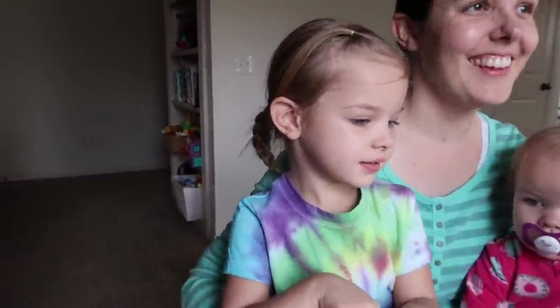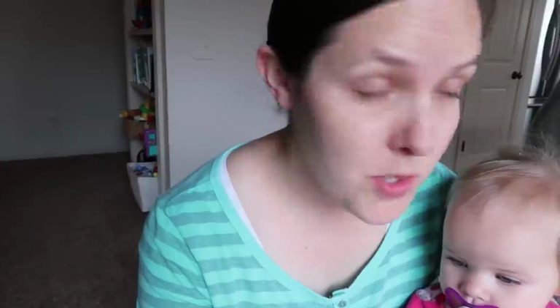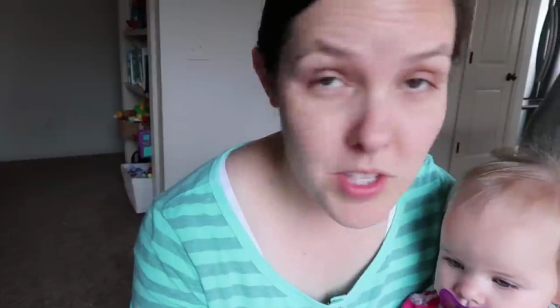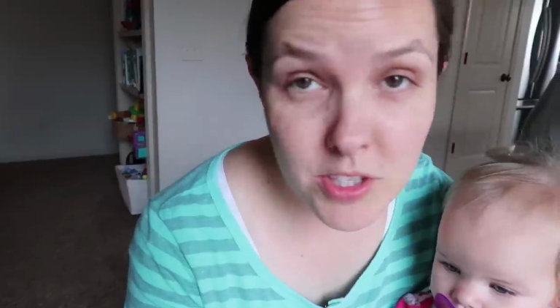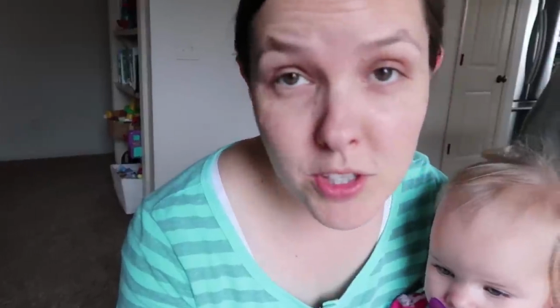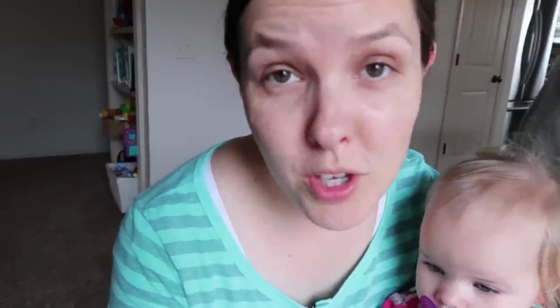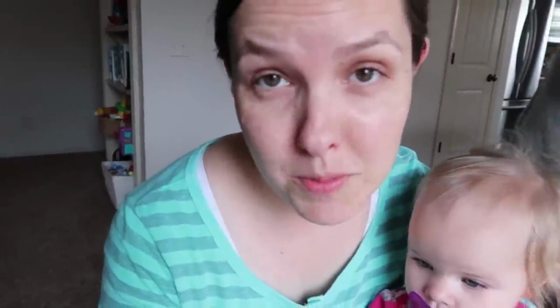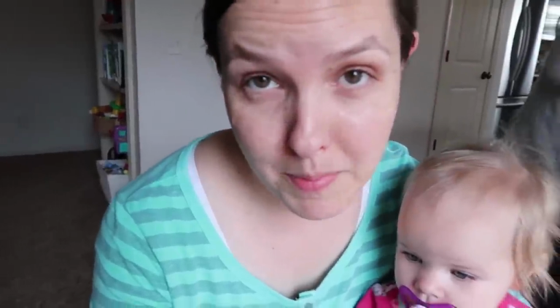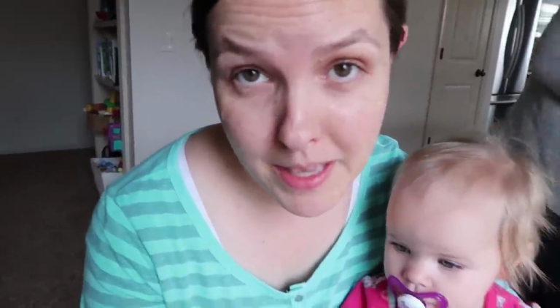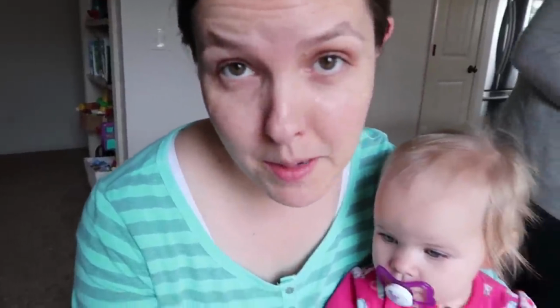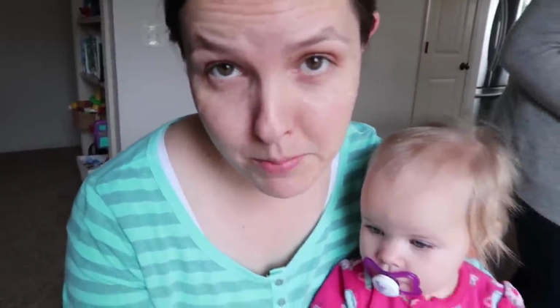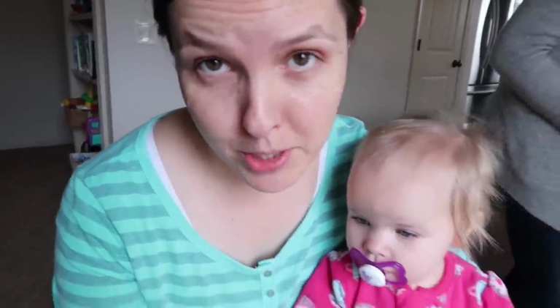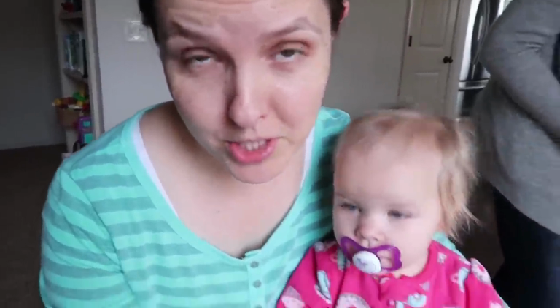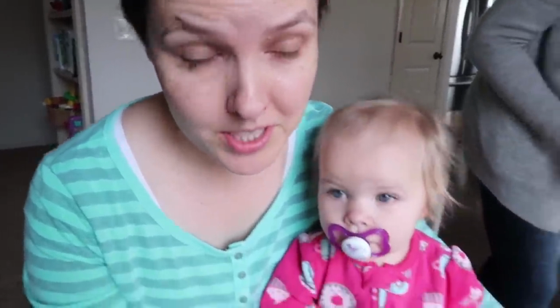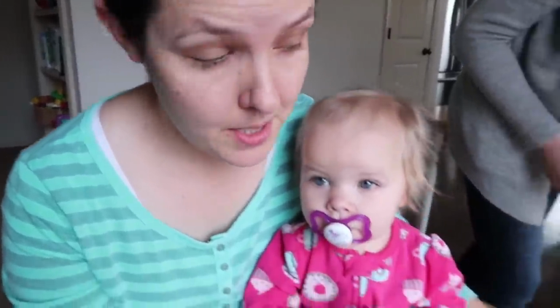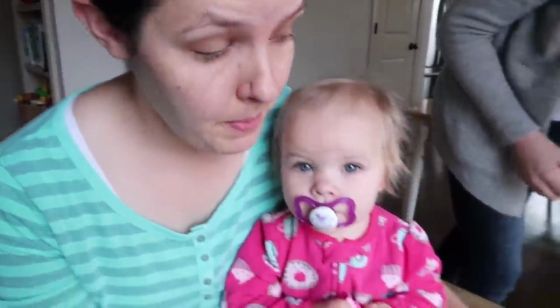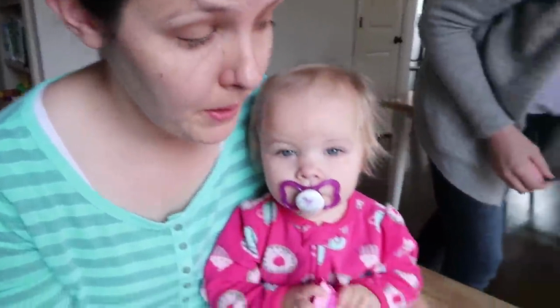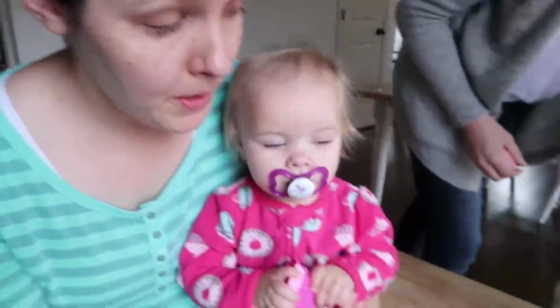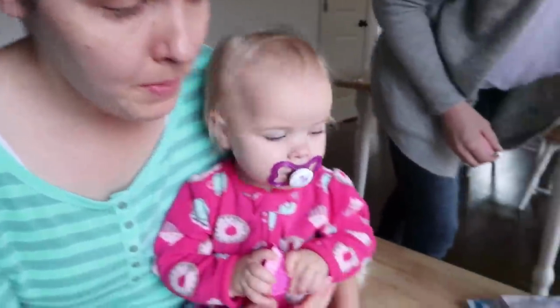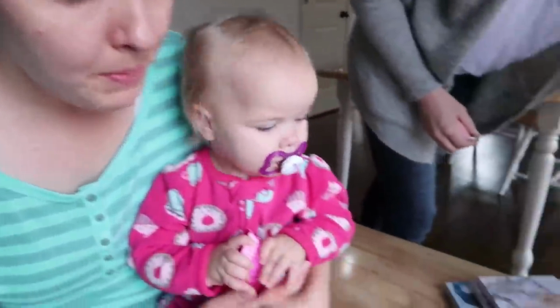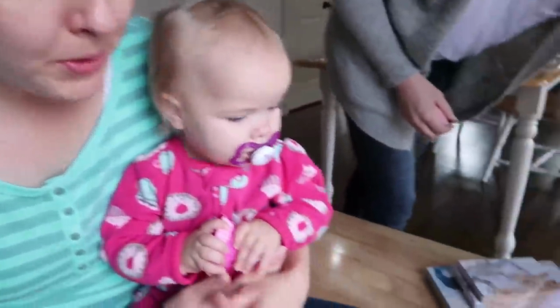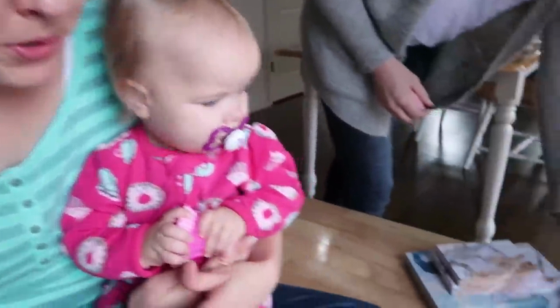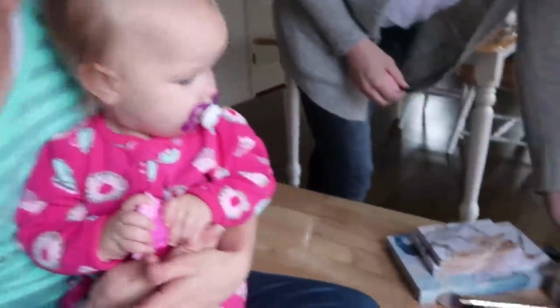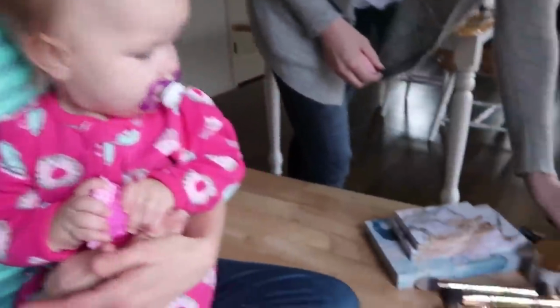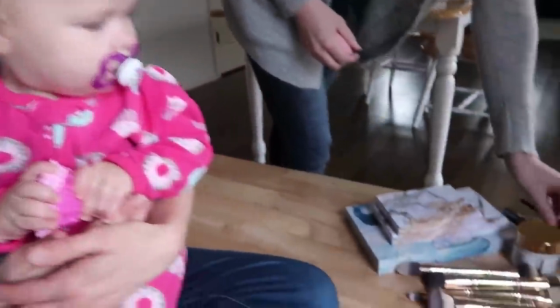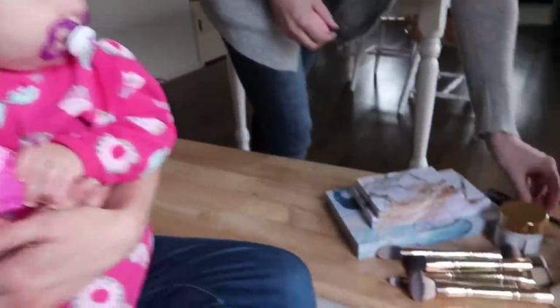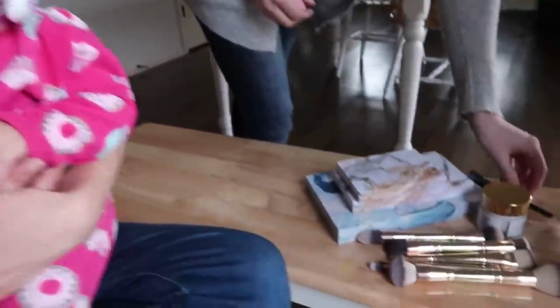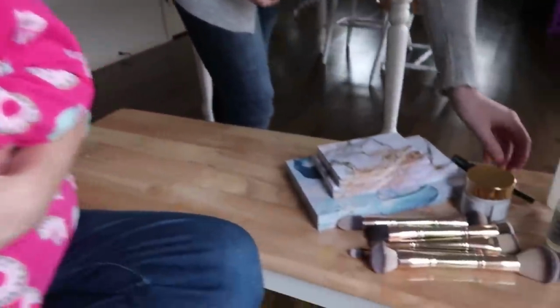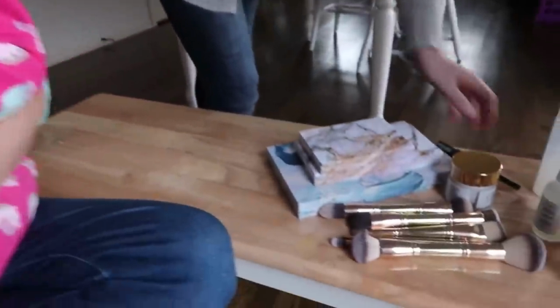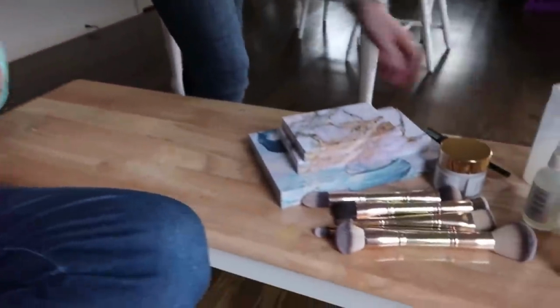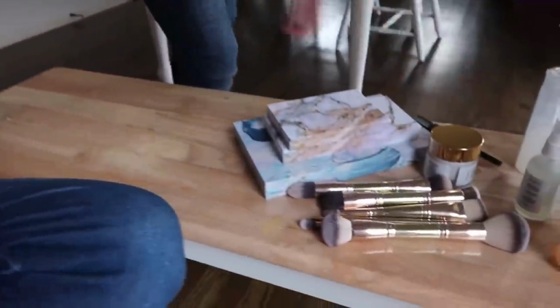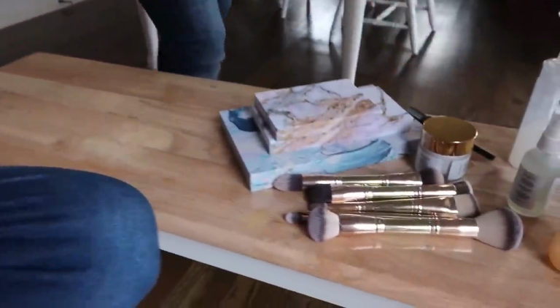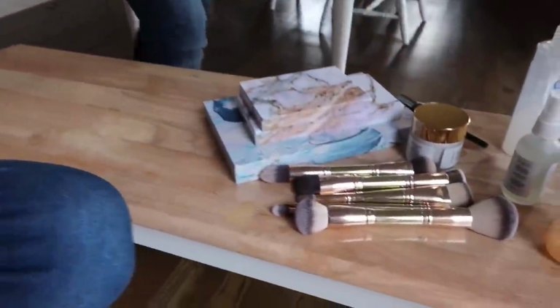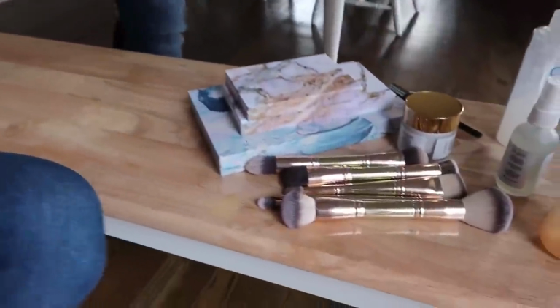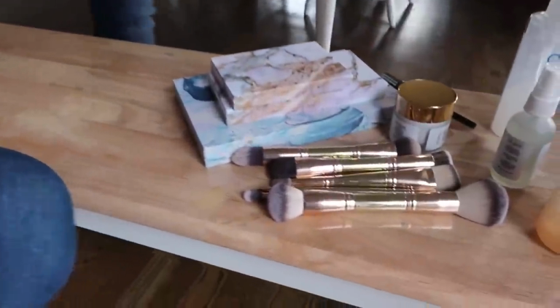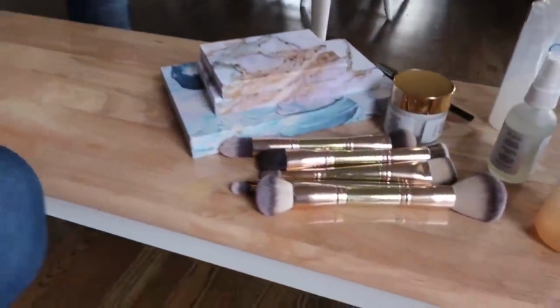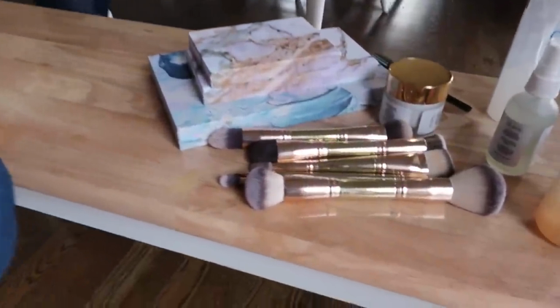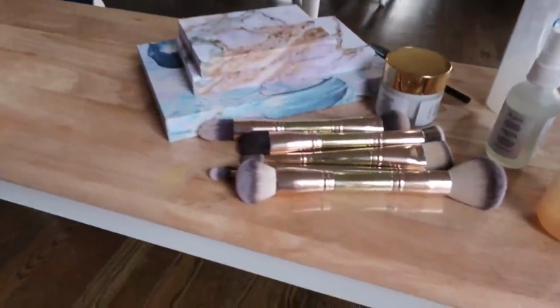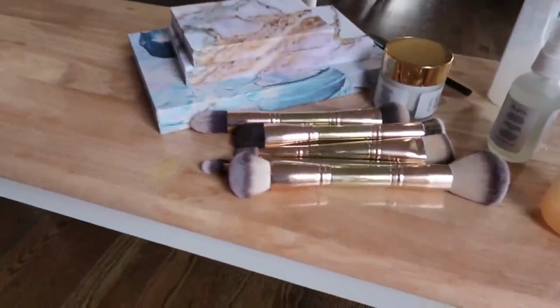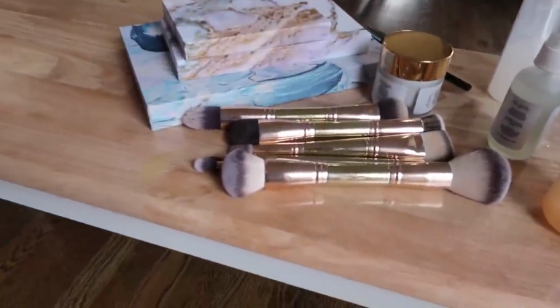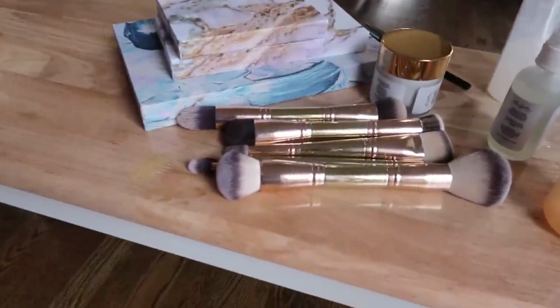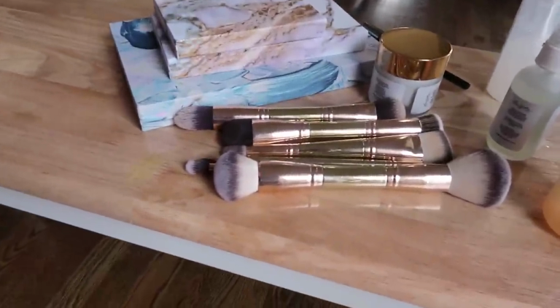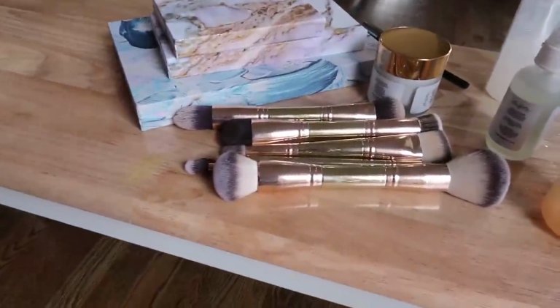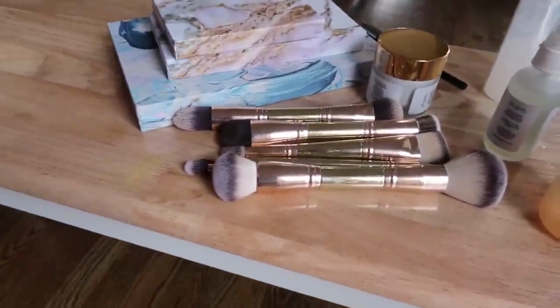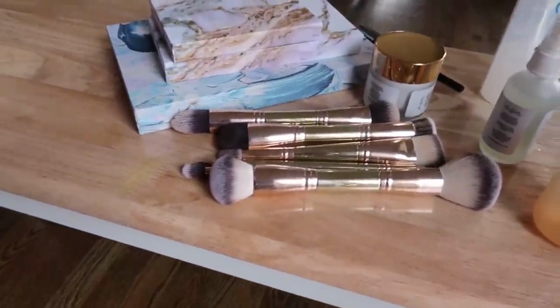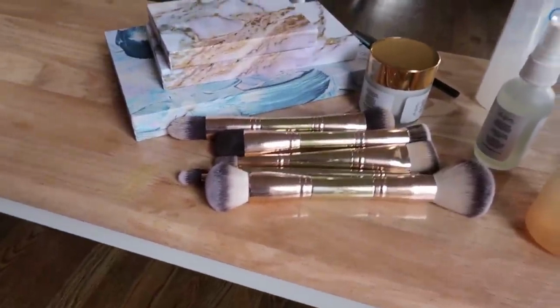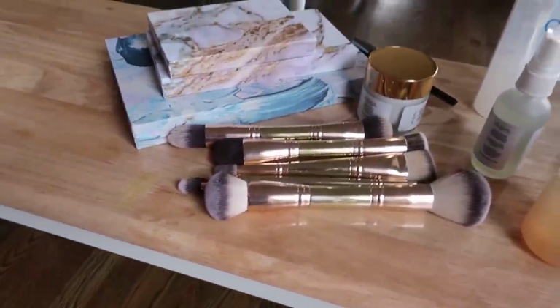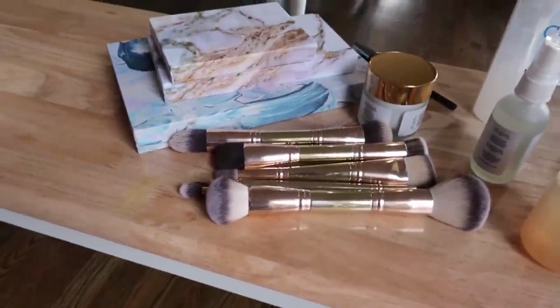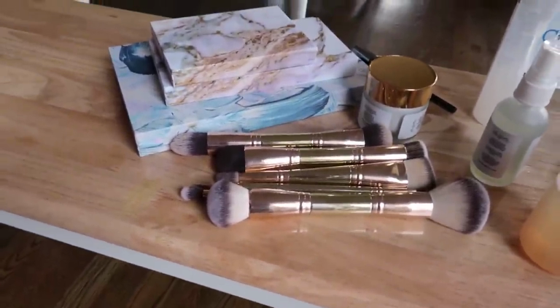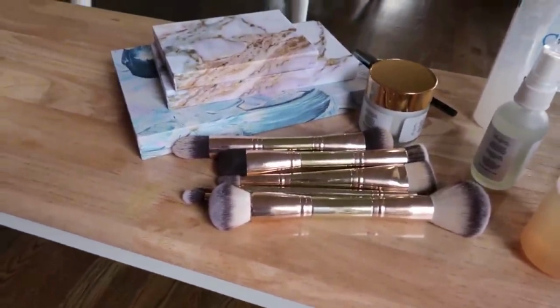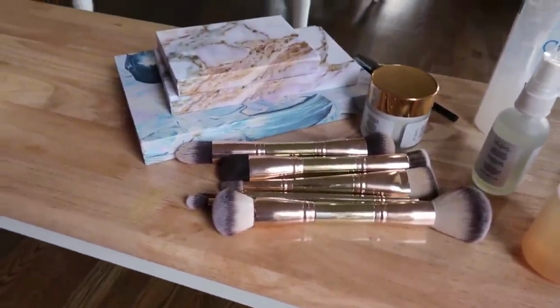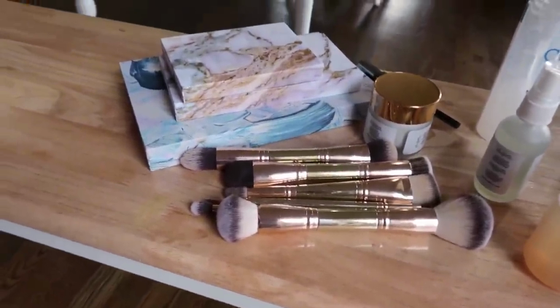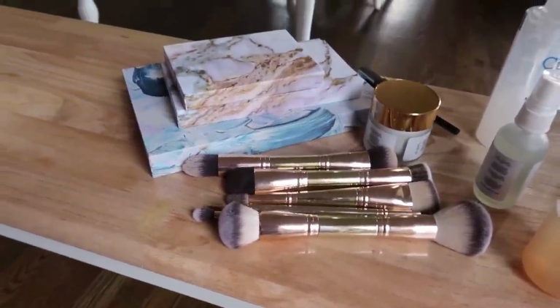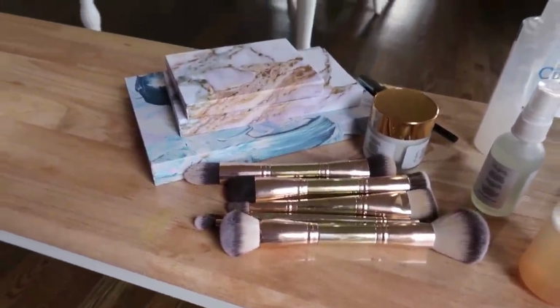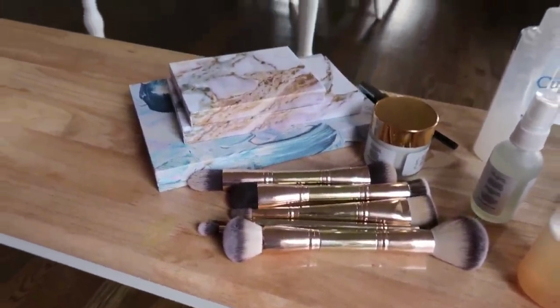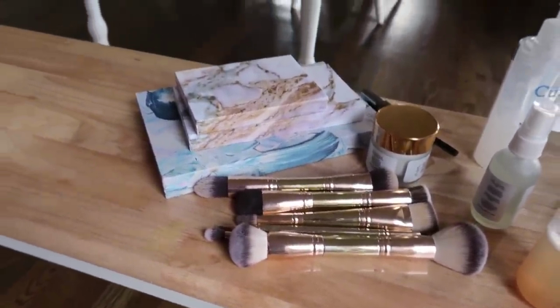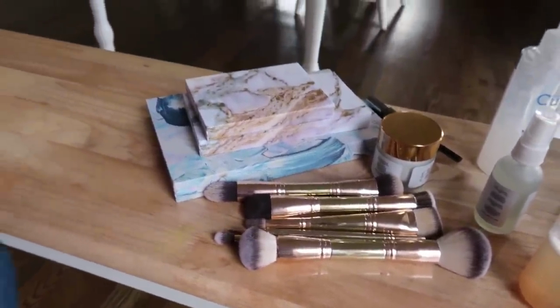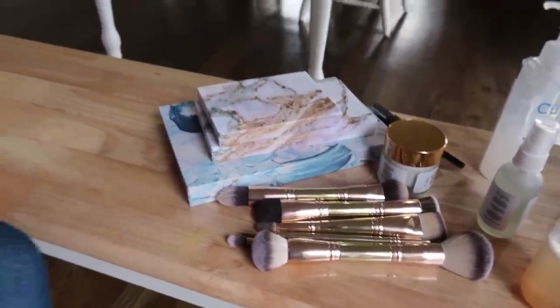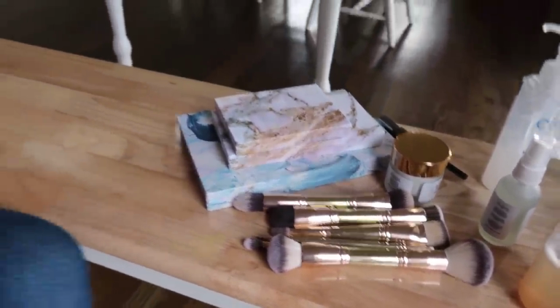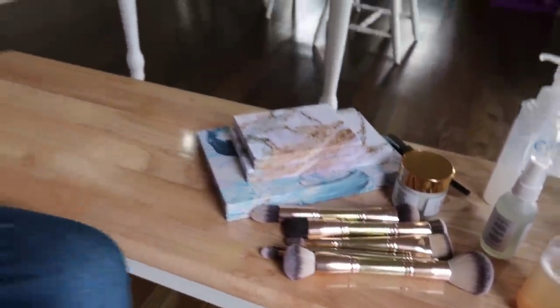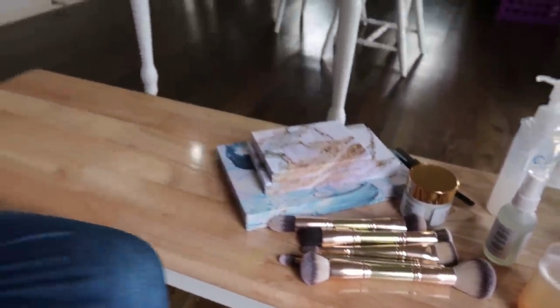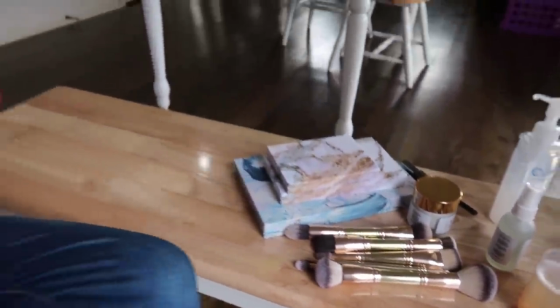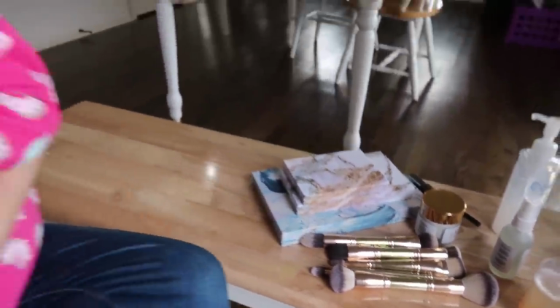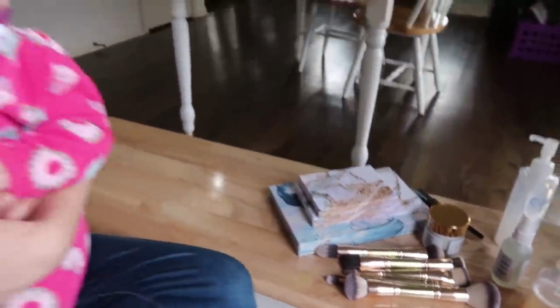So these are called makeup brushes. Apparently people use them. I never have. And this is makeup? We've heard of it.